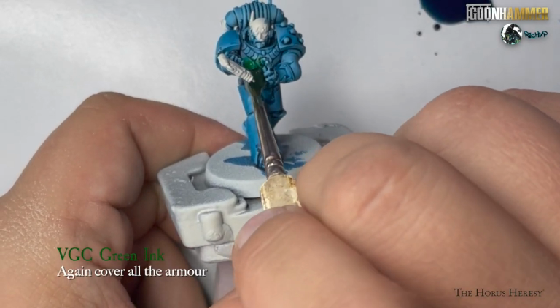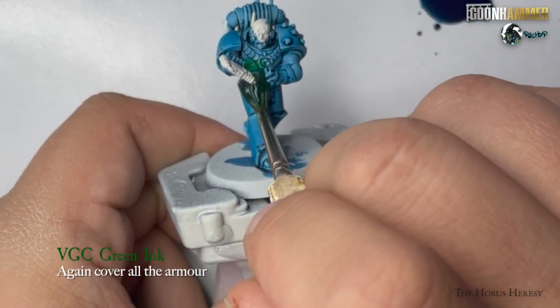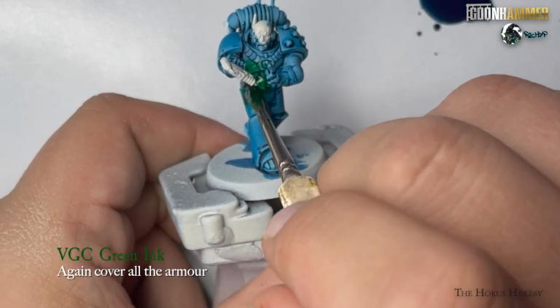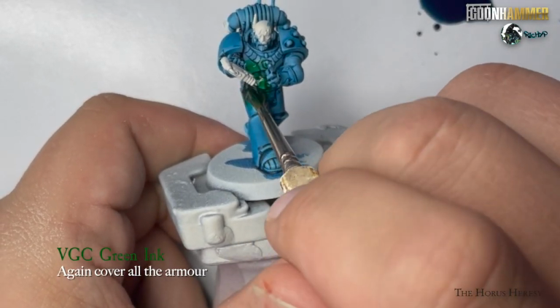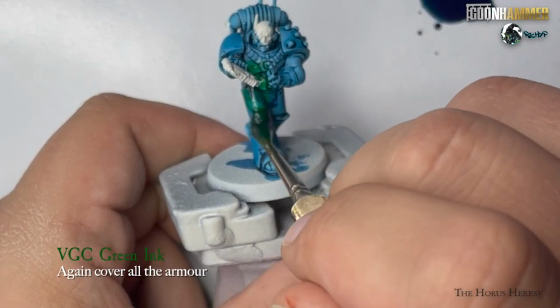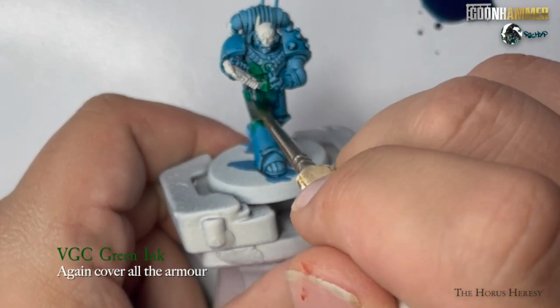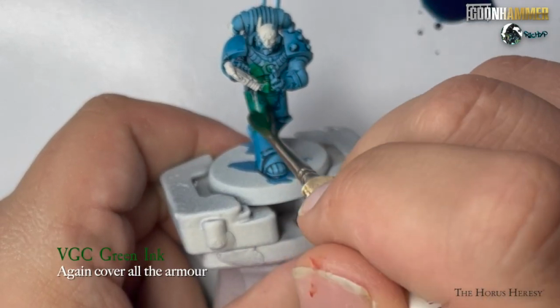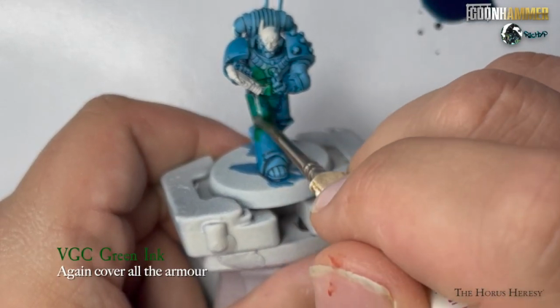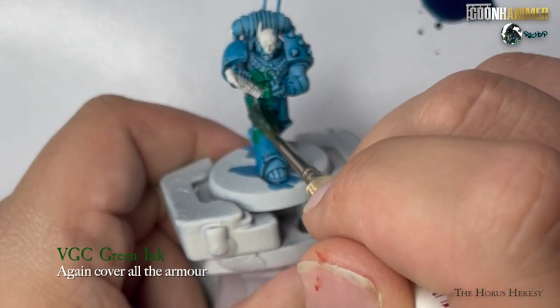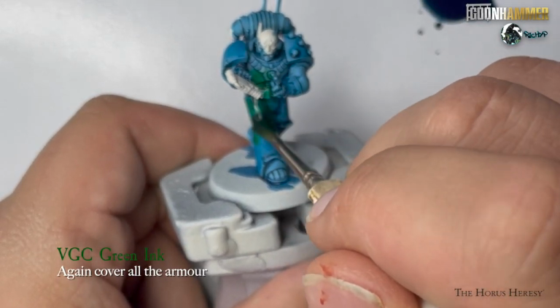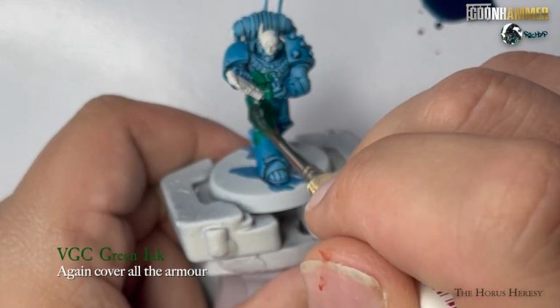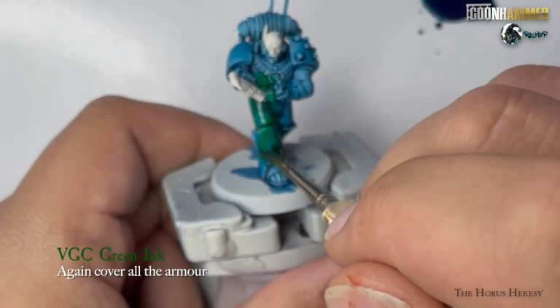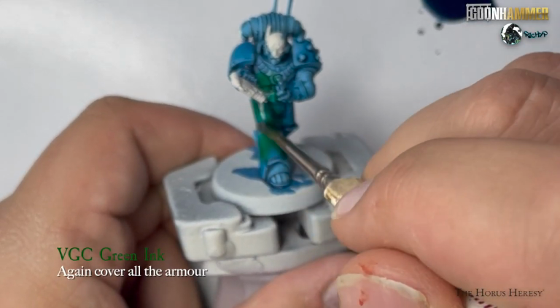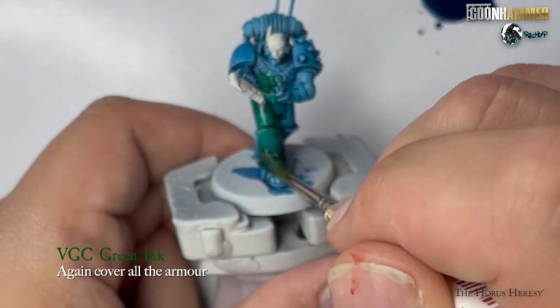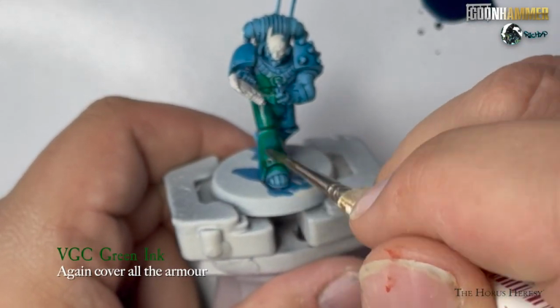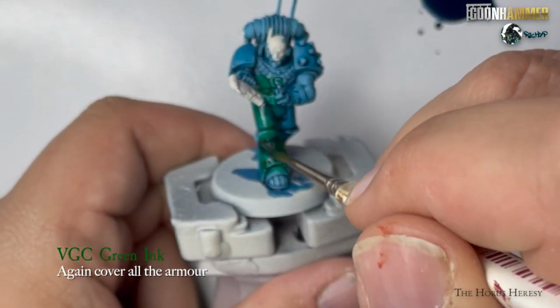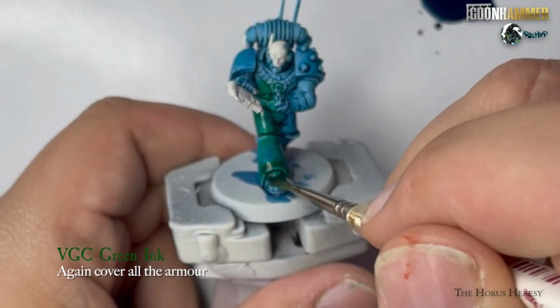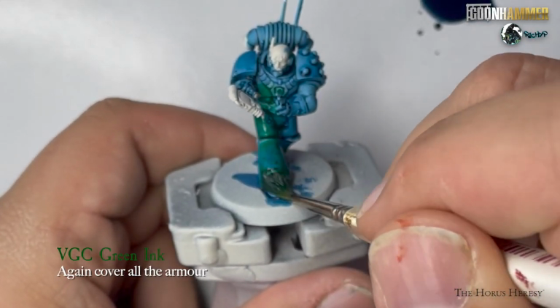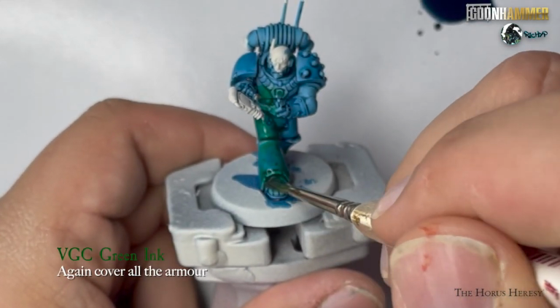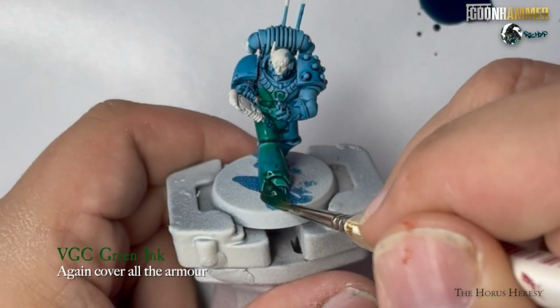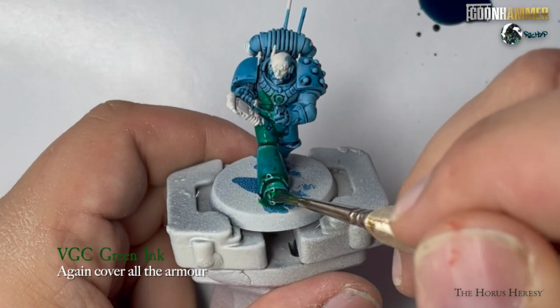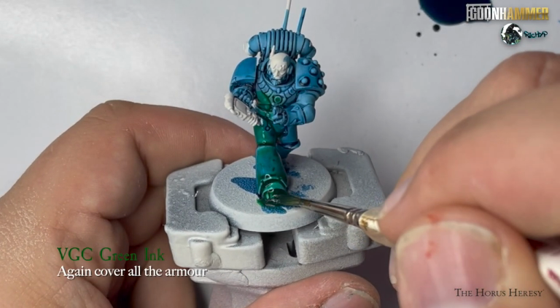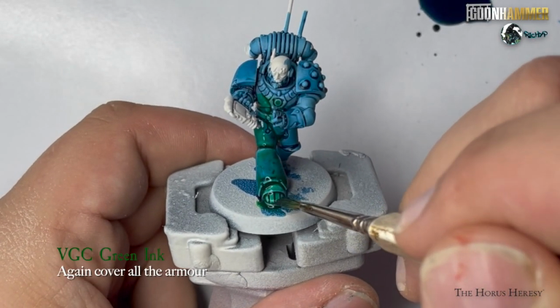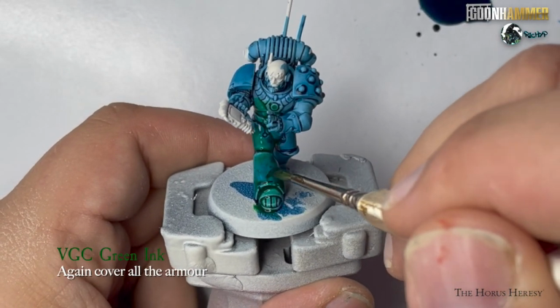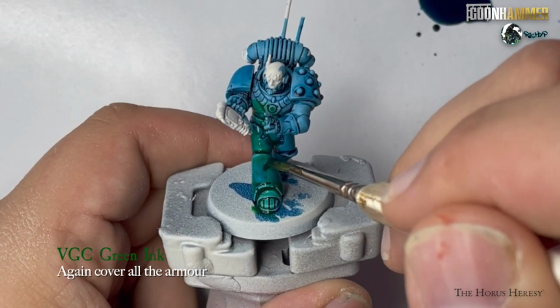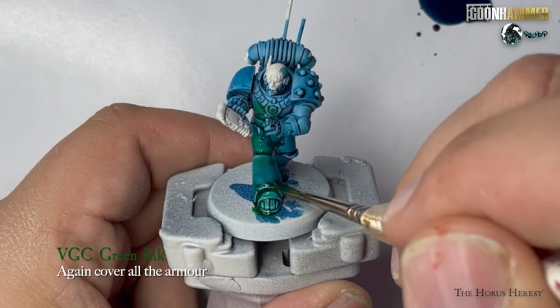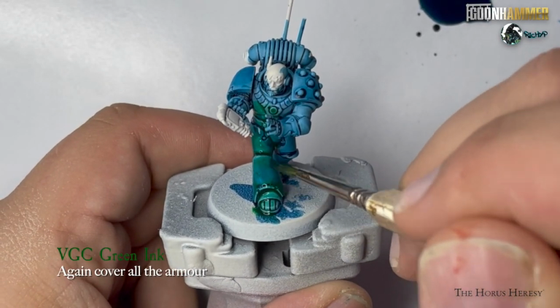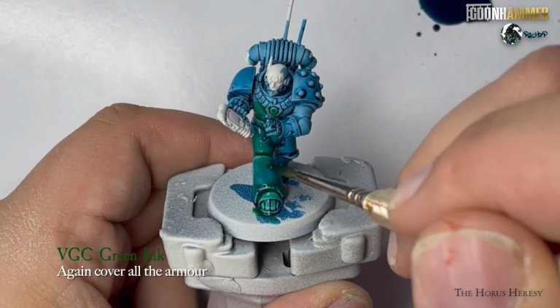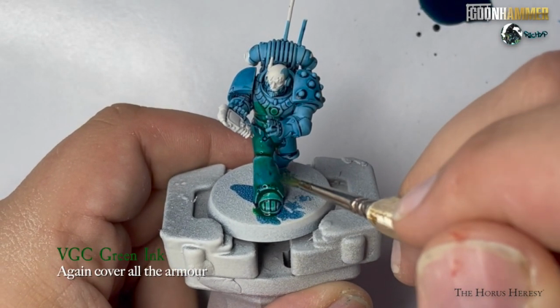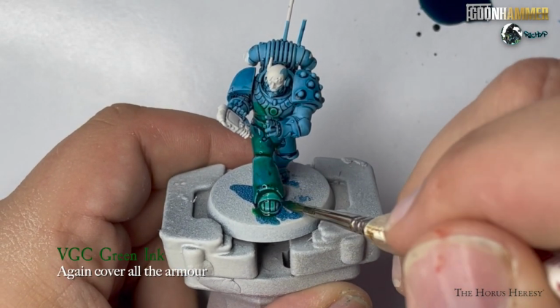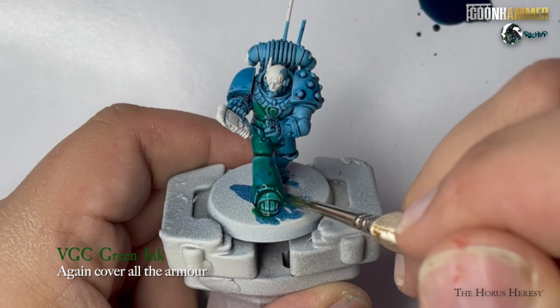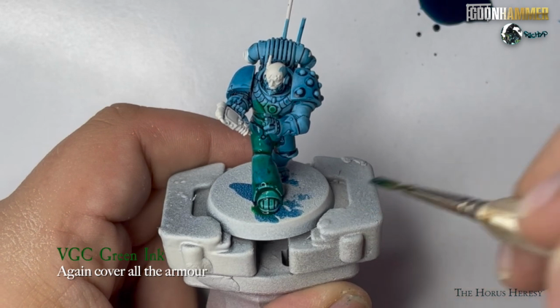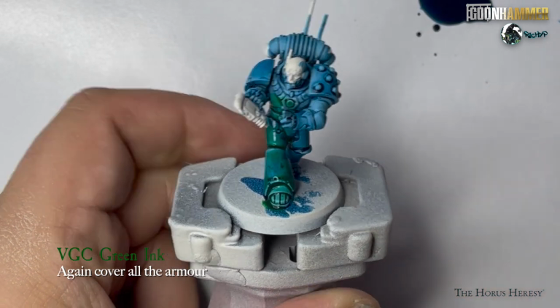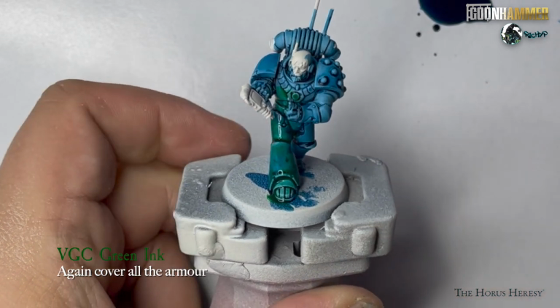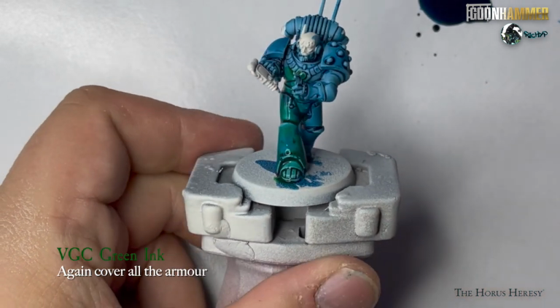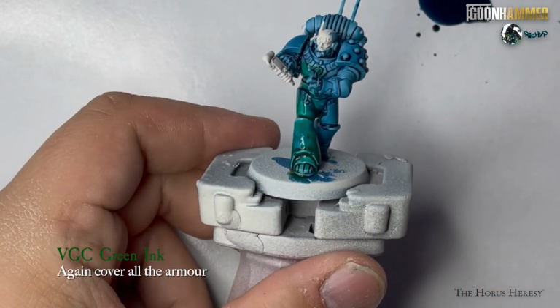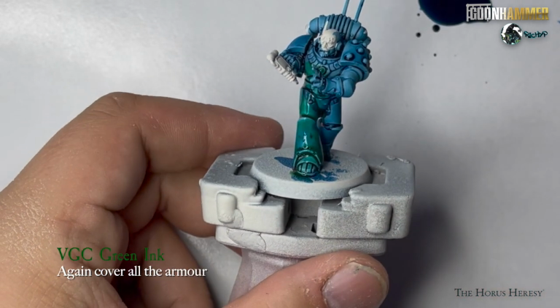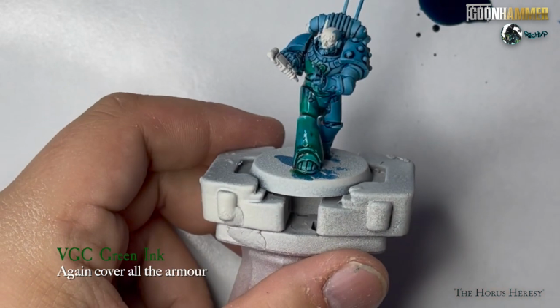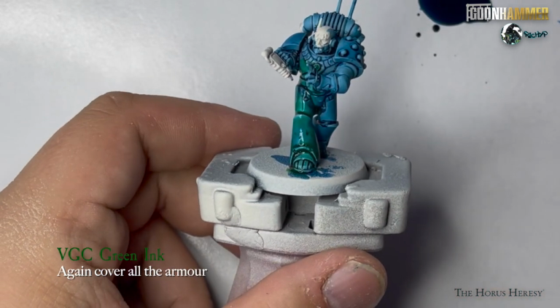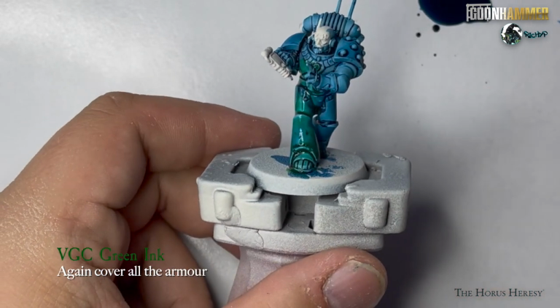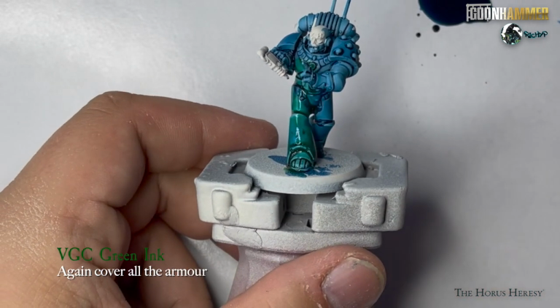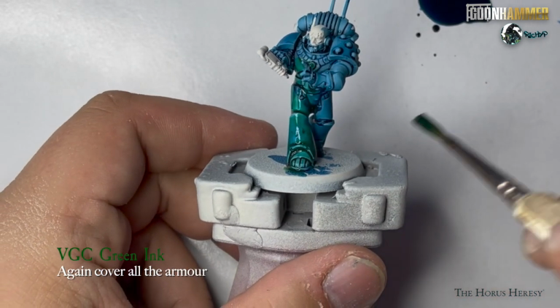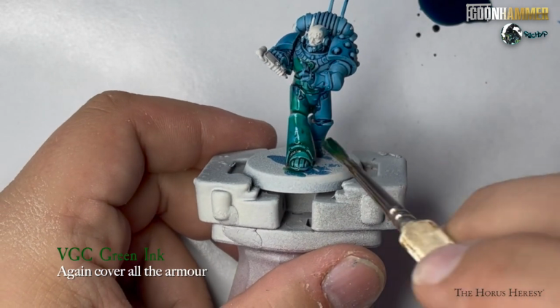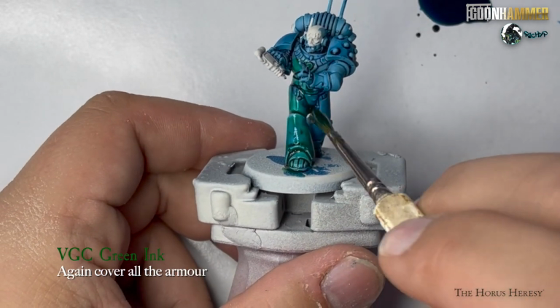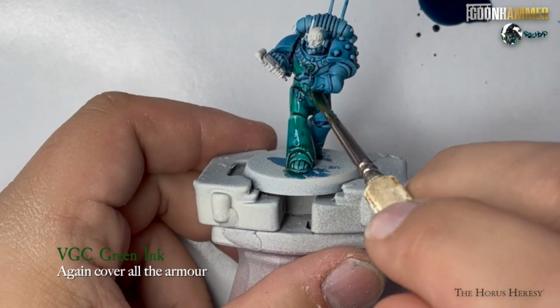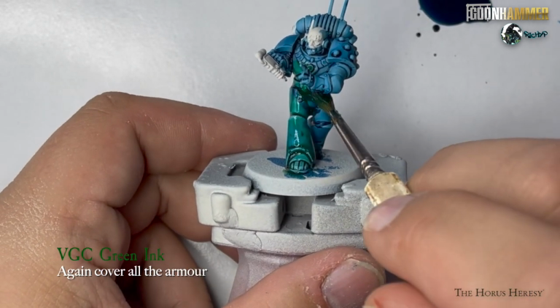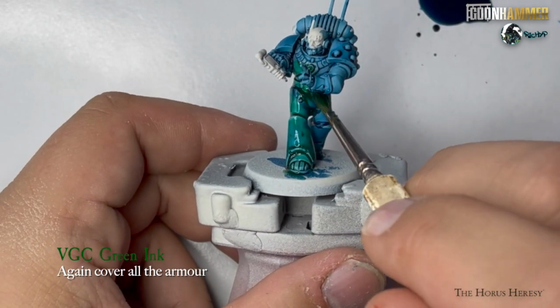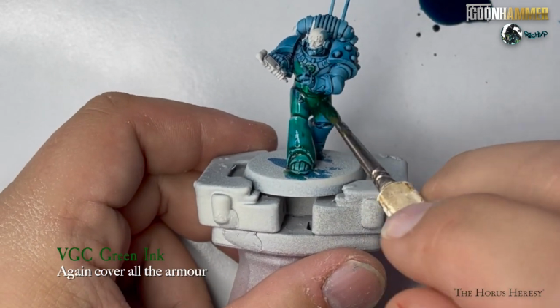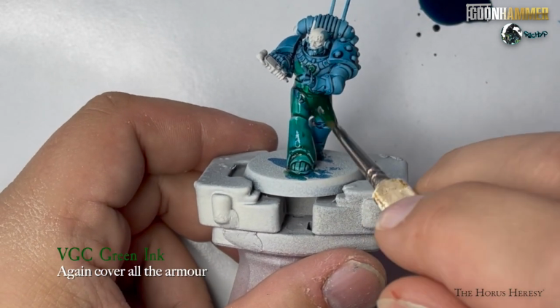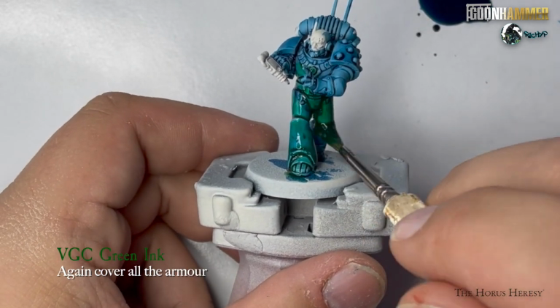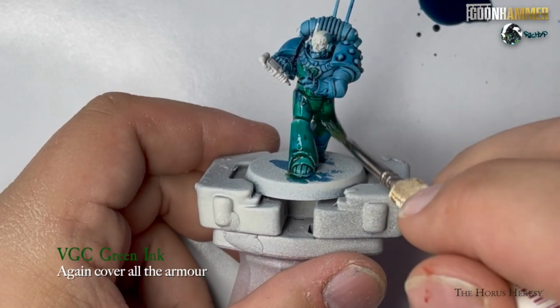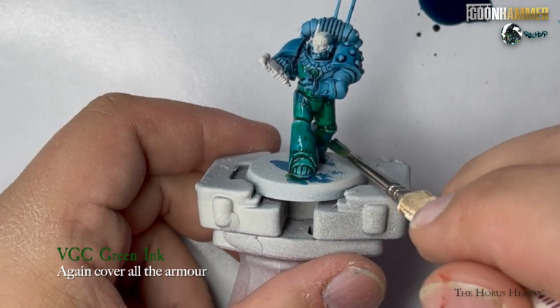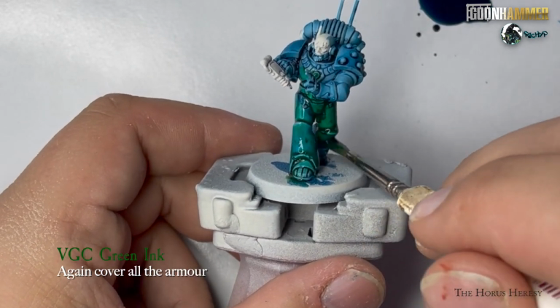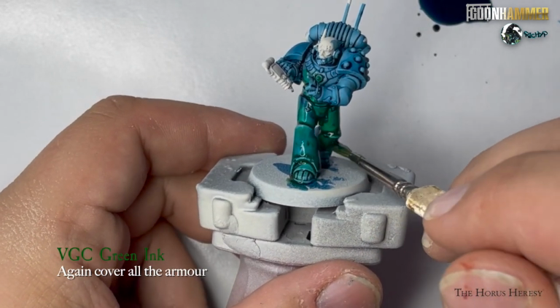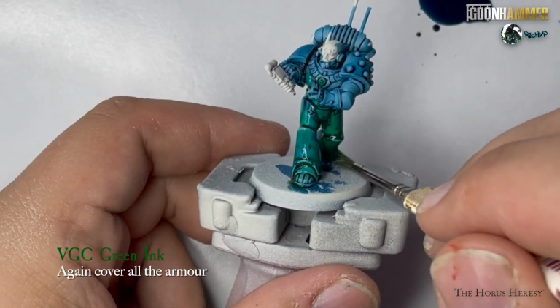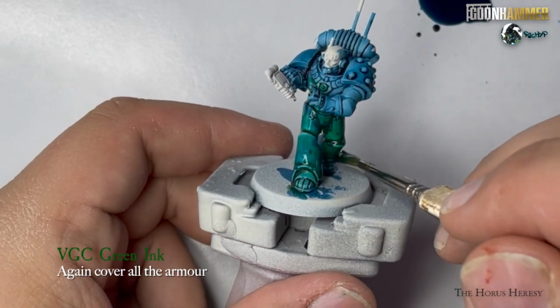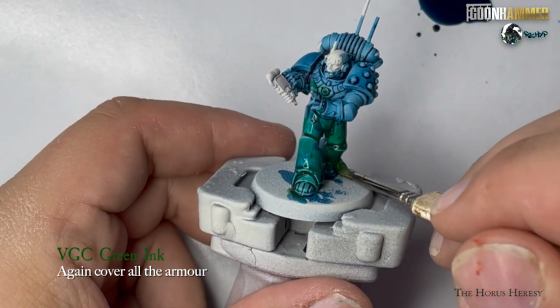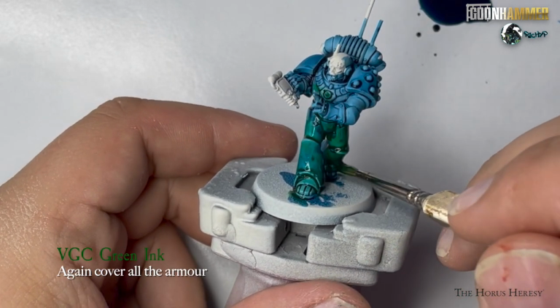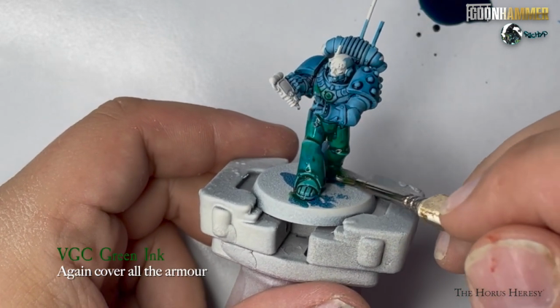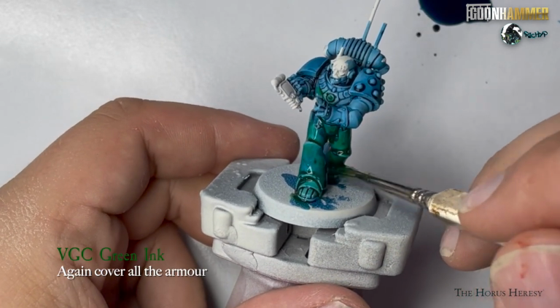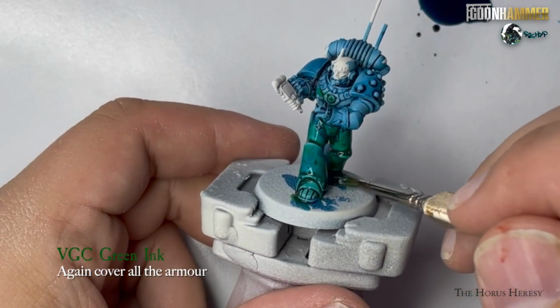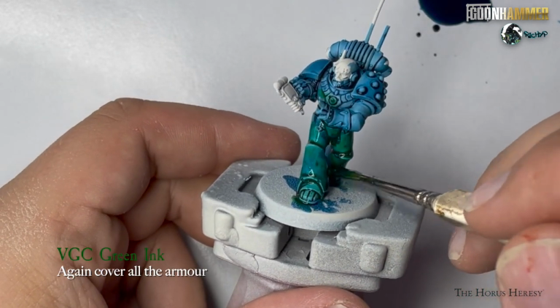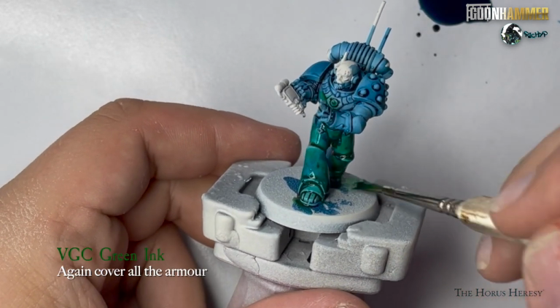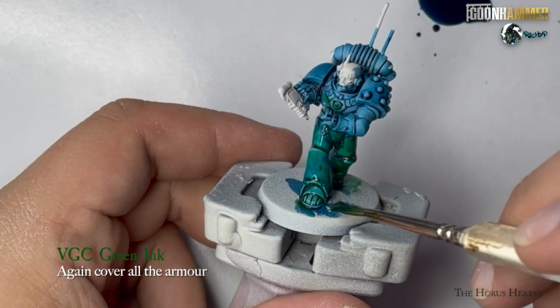Once again cover the entire model, this time using VGC Green Ink. Be careful to catch any pooling in the recesses.